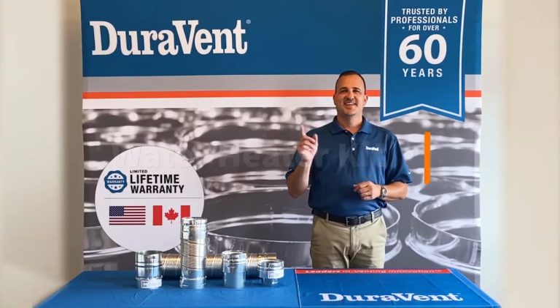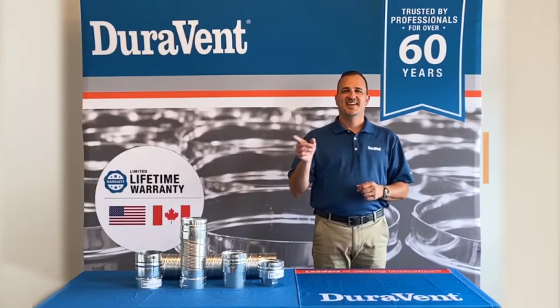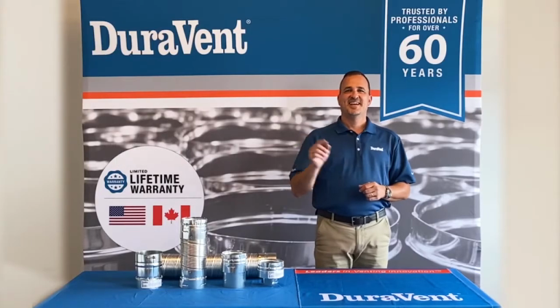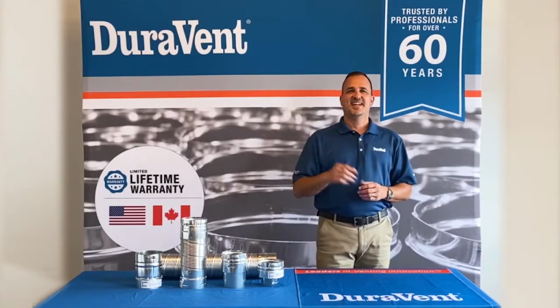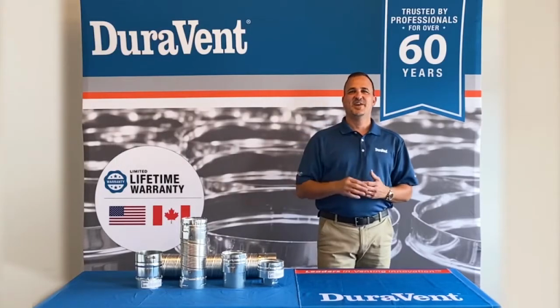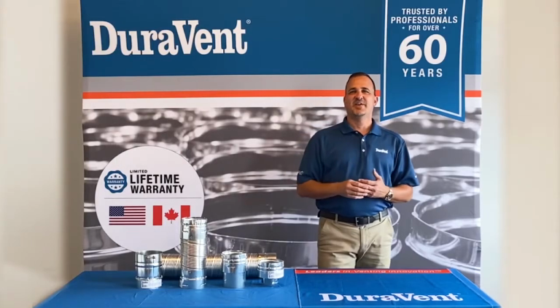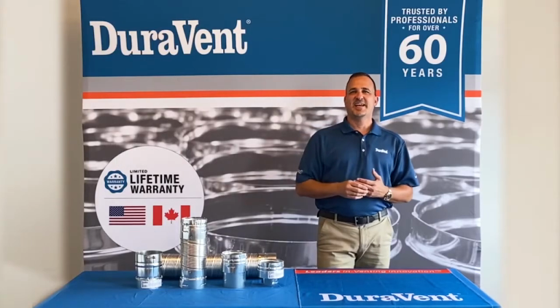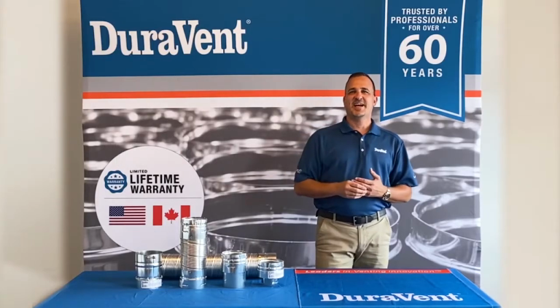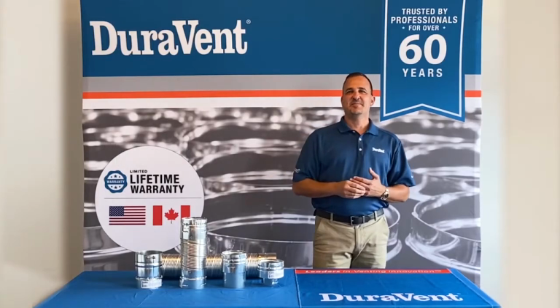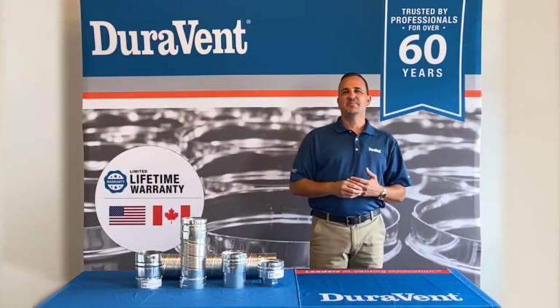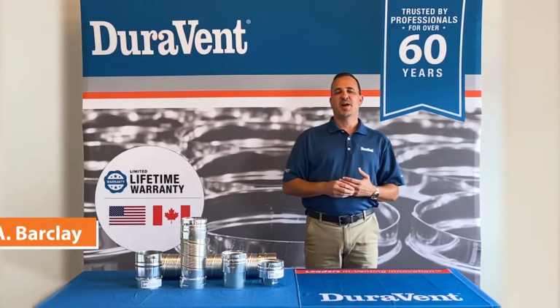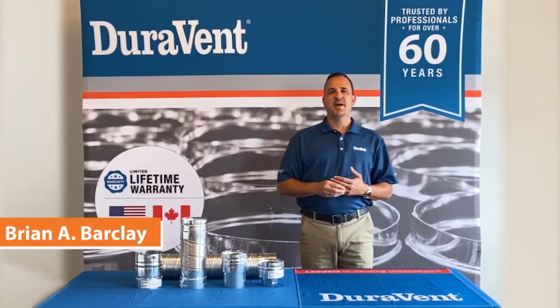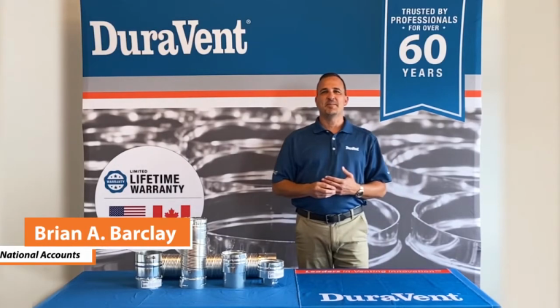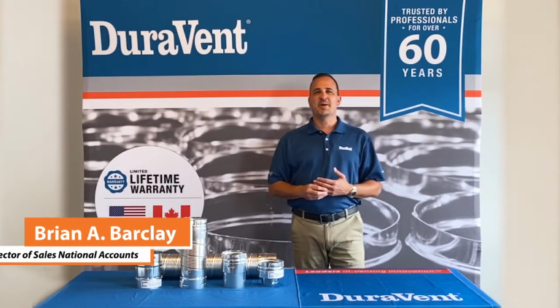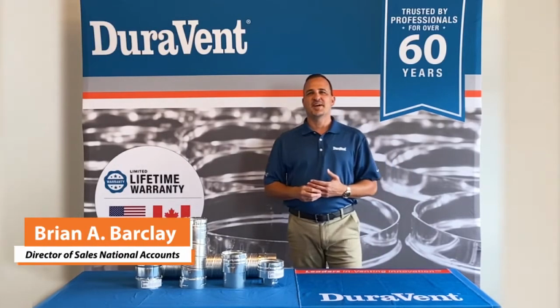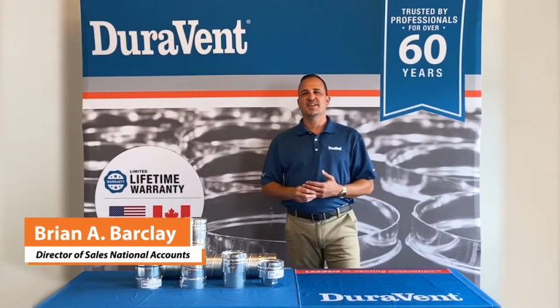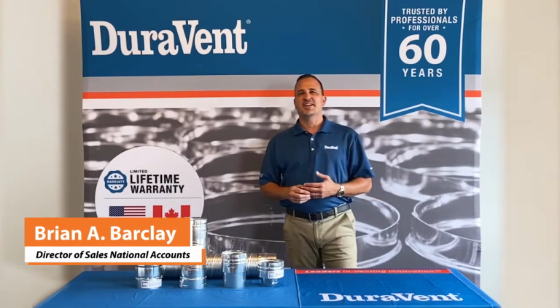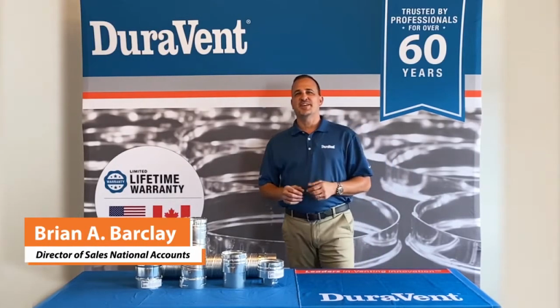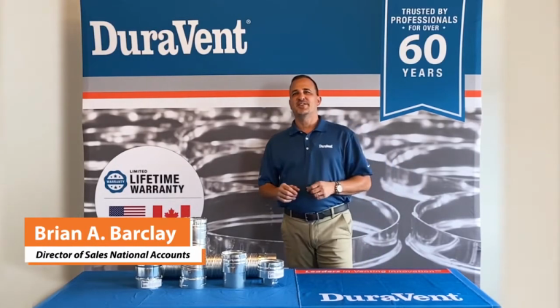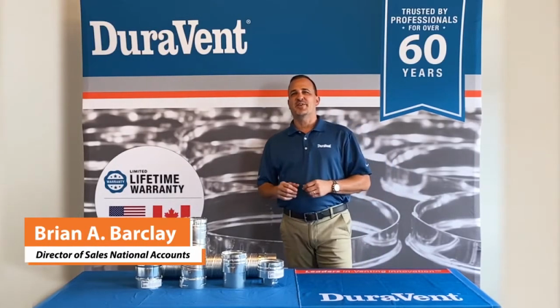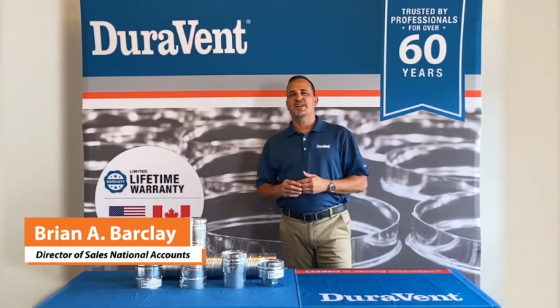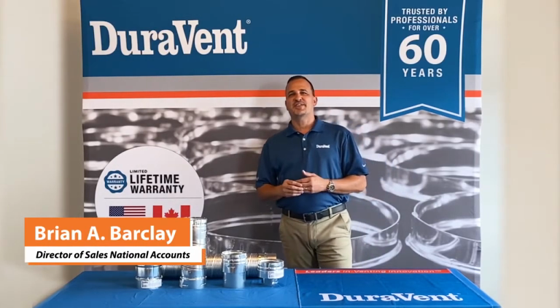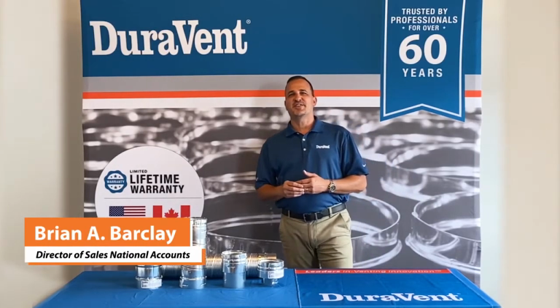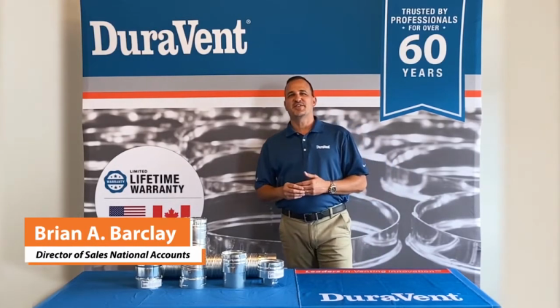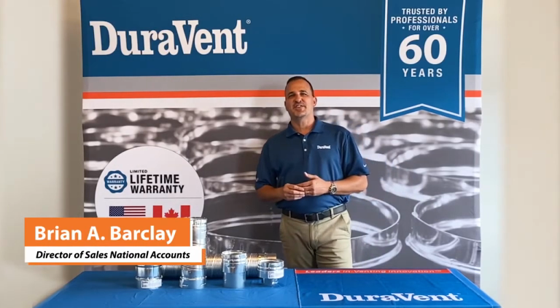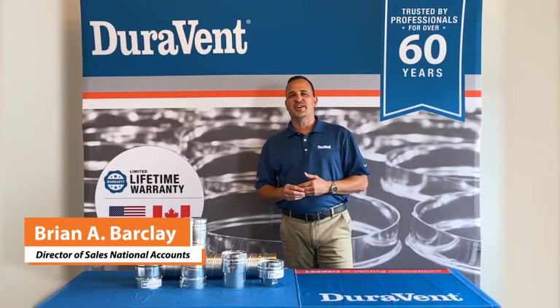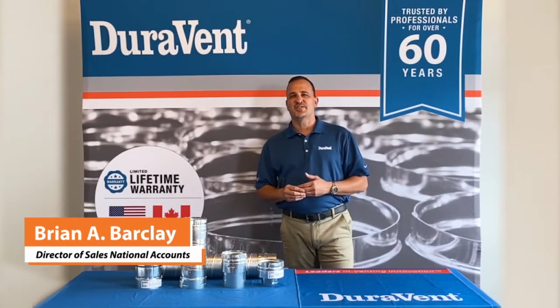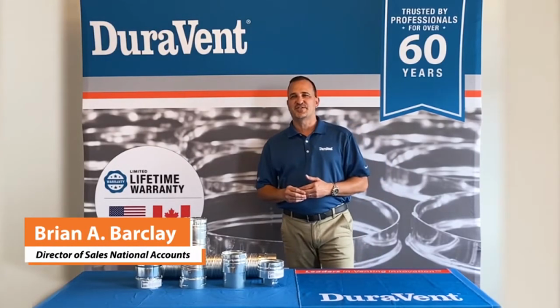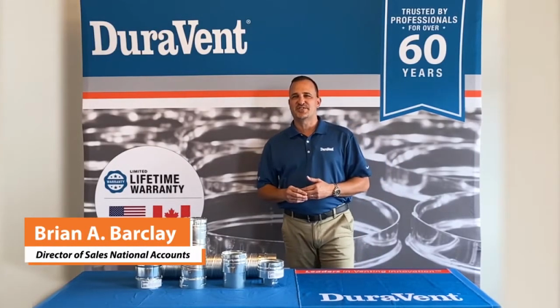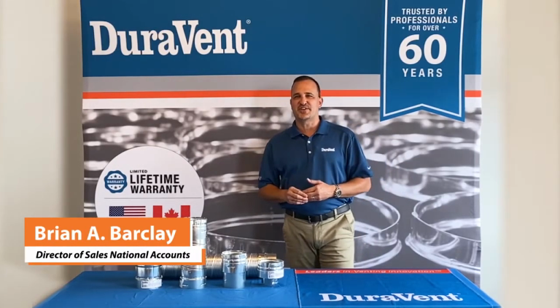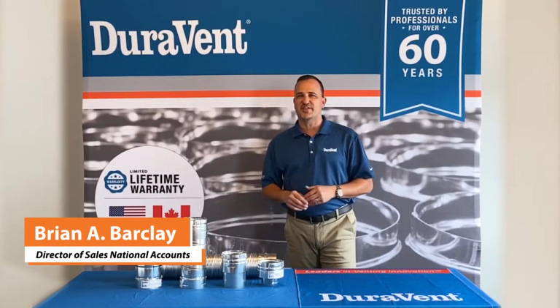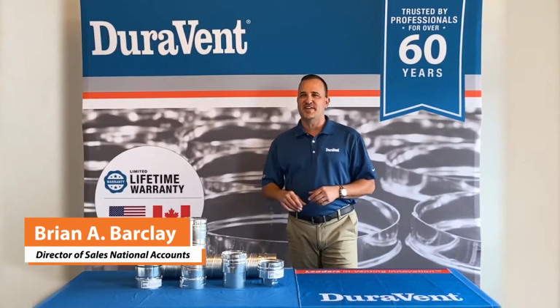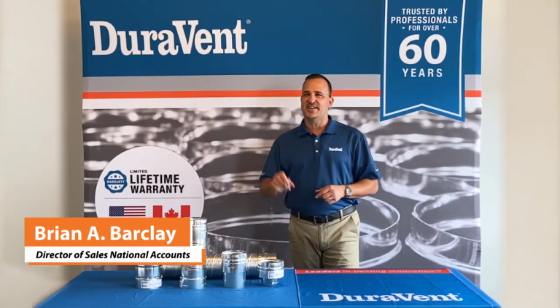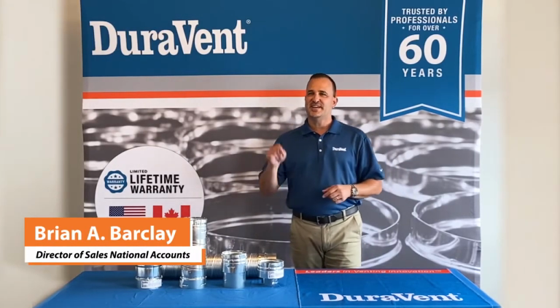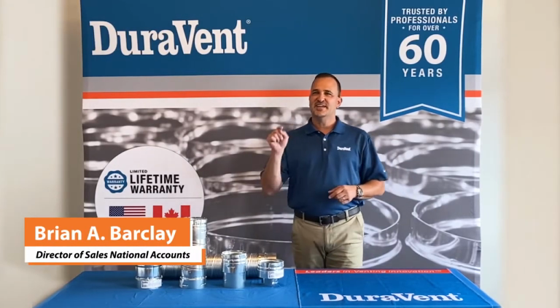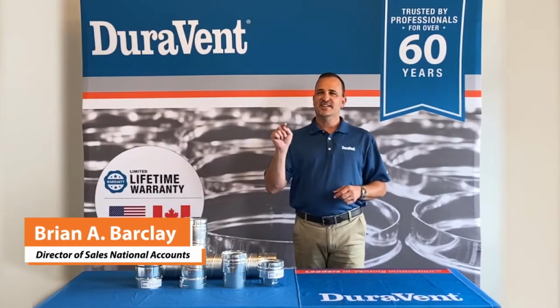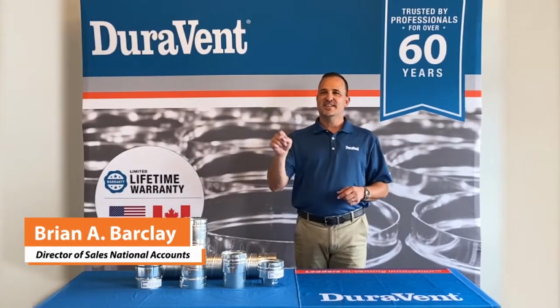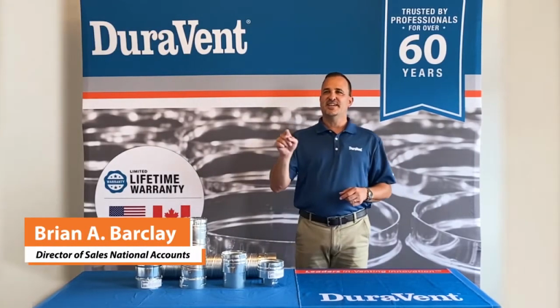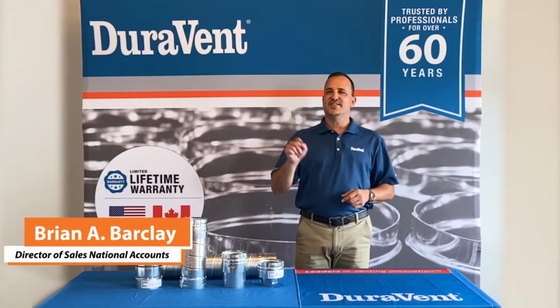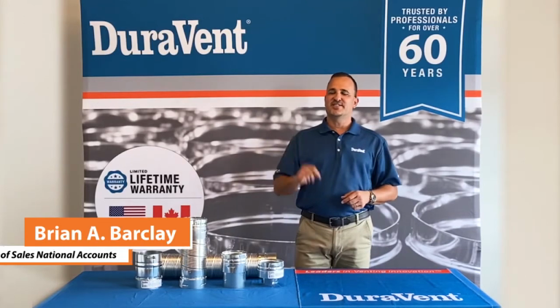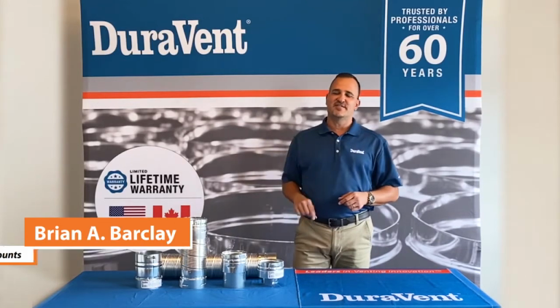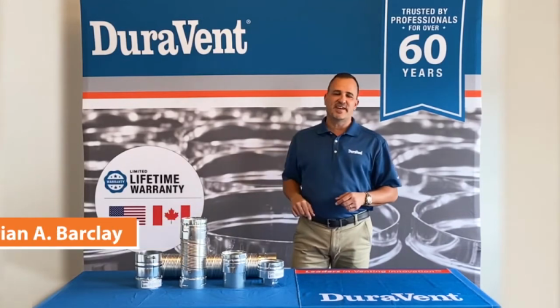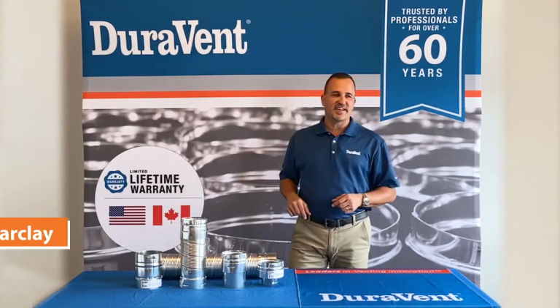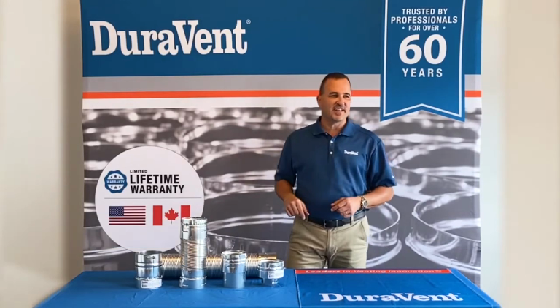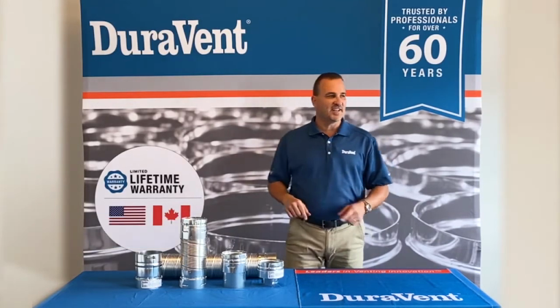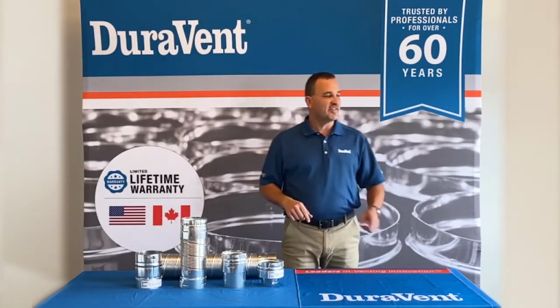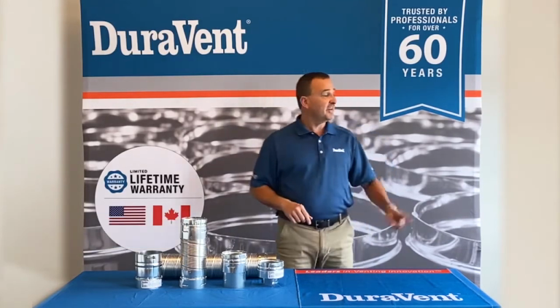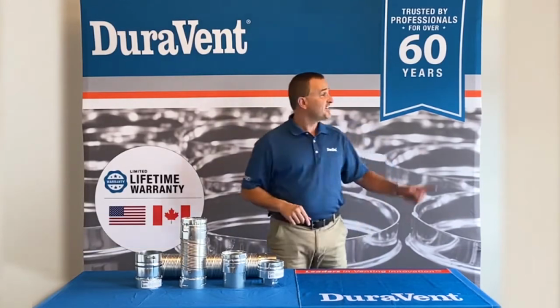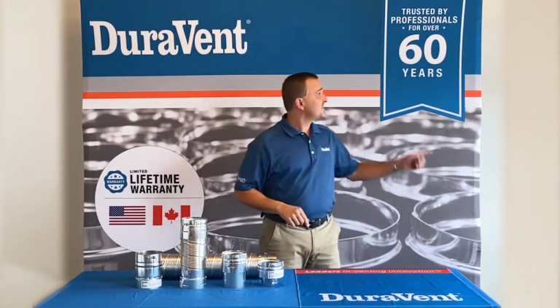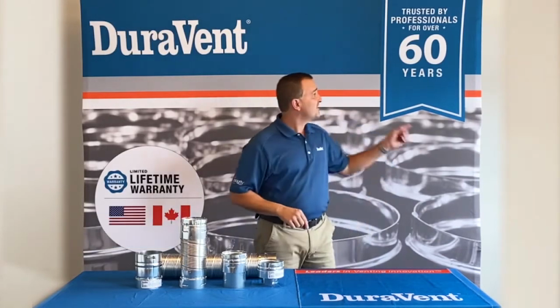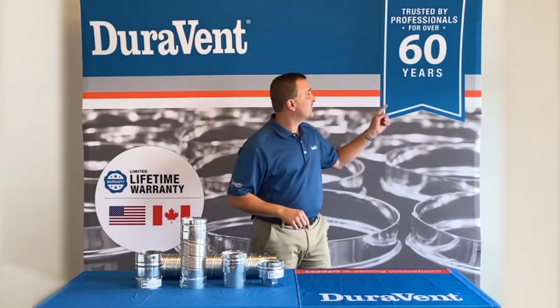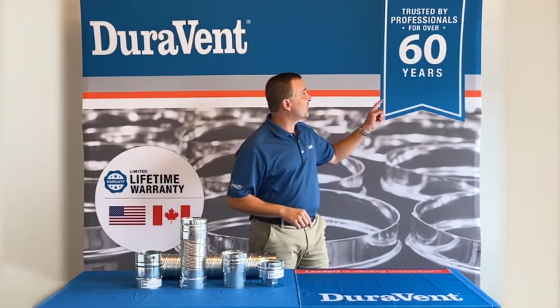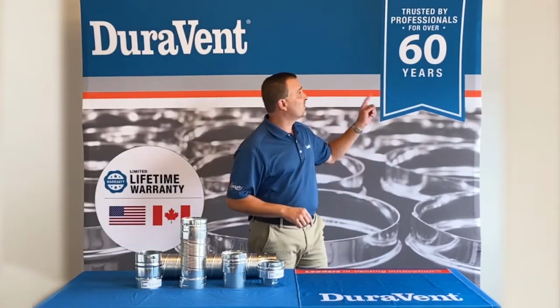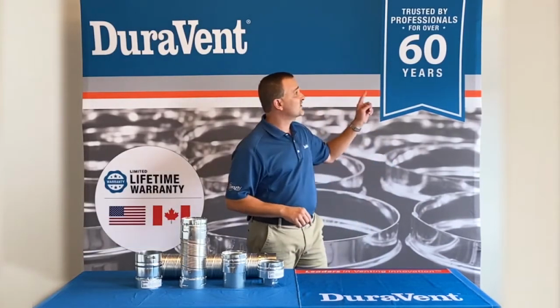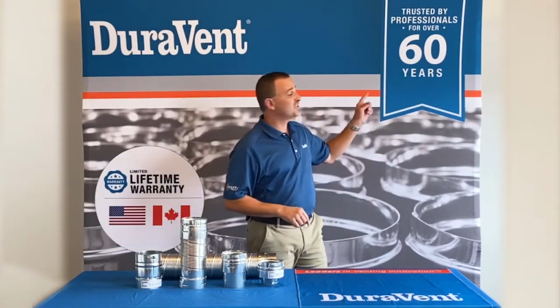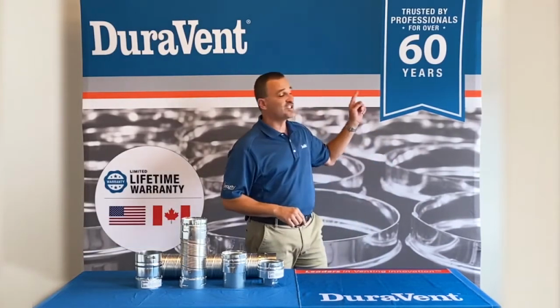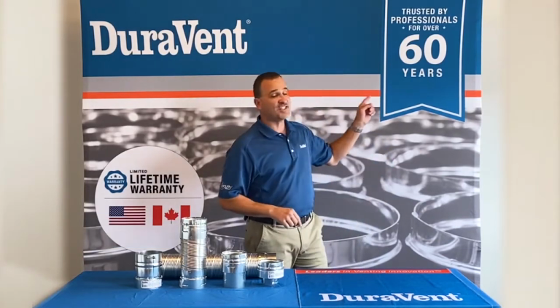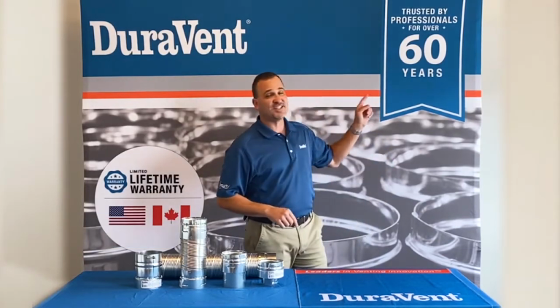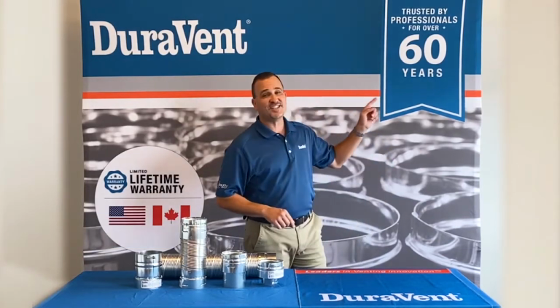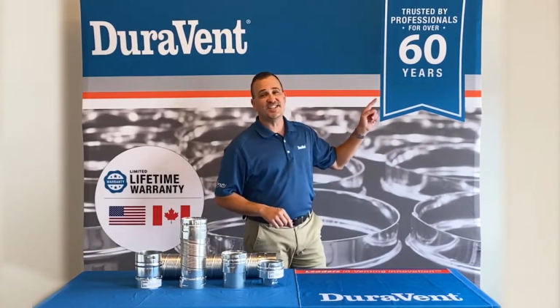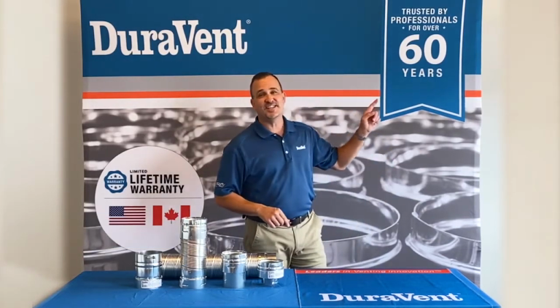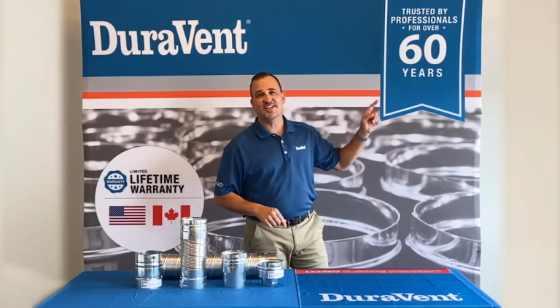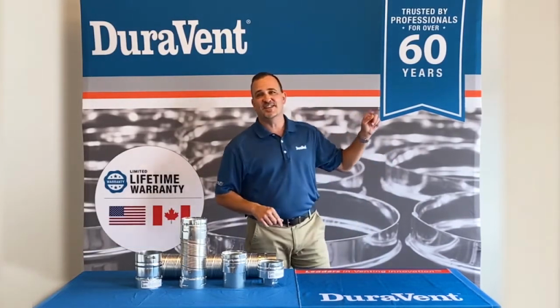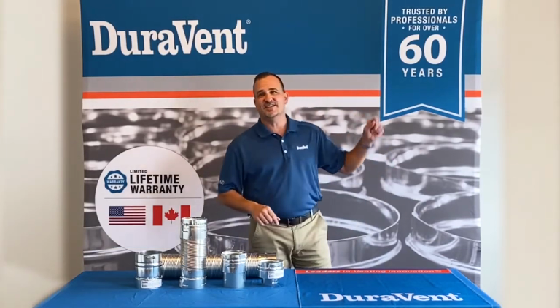Hello again, Brian Barclay, Director of Sales at Duravet, leaders in venting innovation for over 60 years.